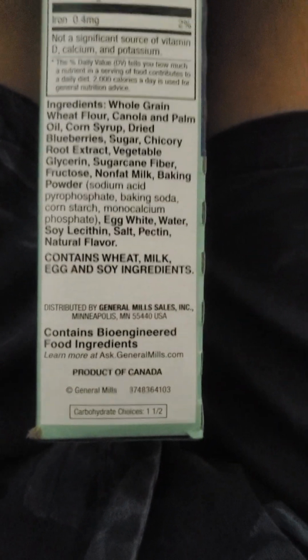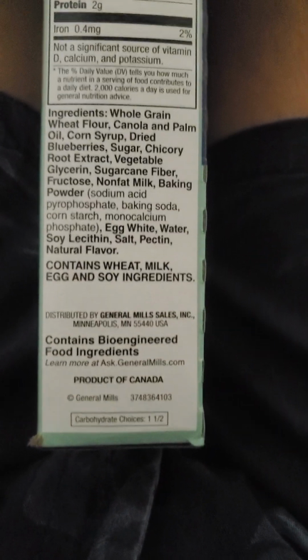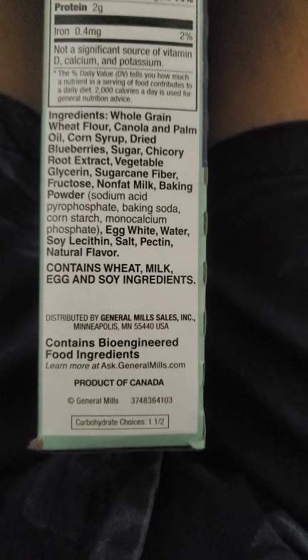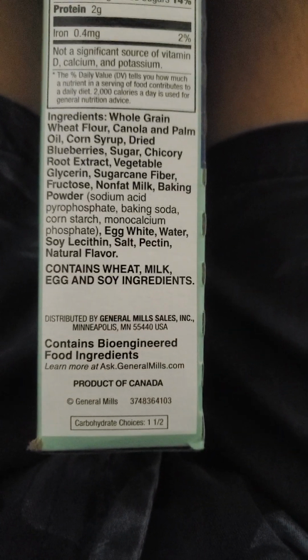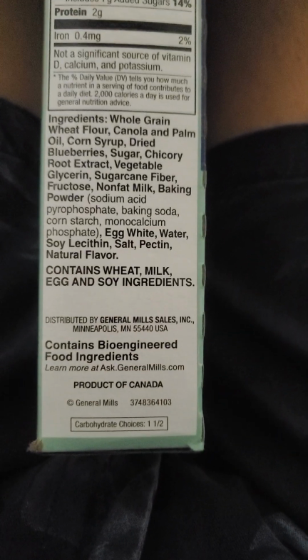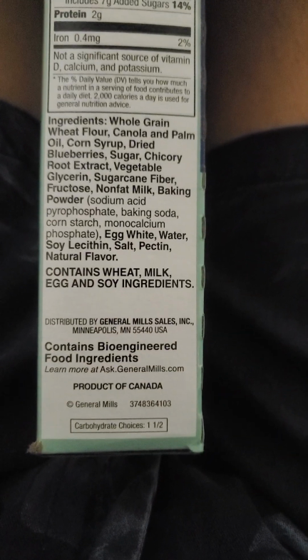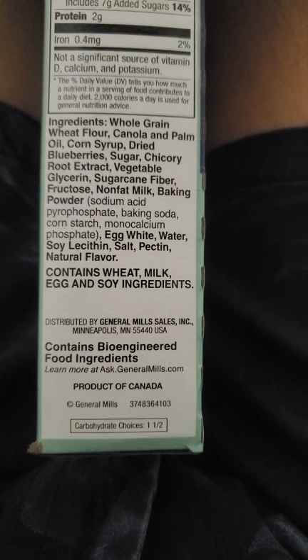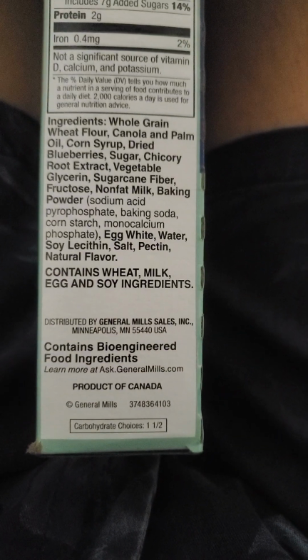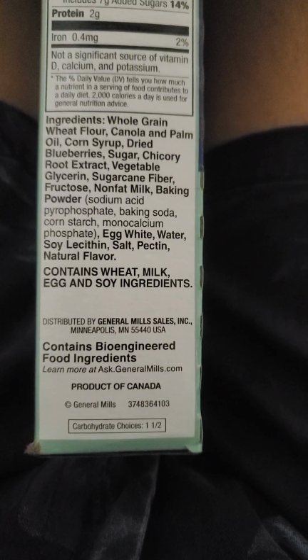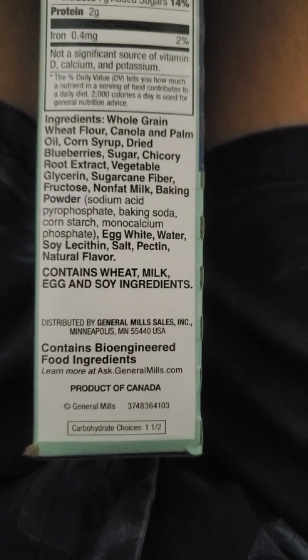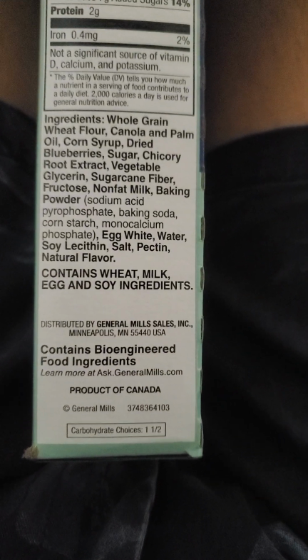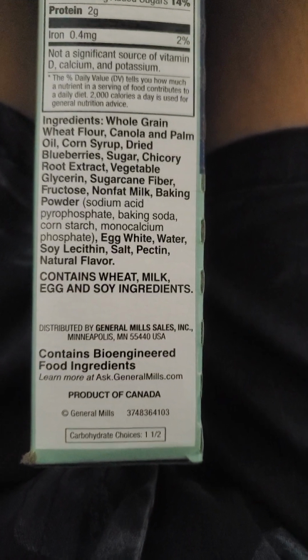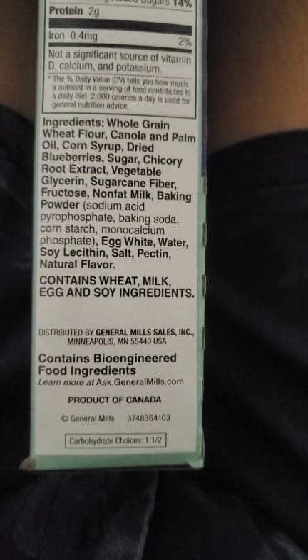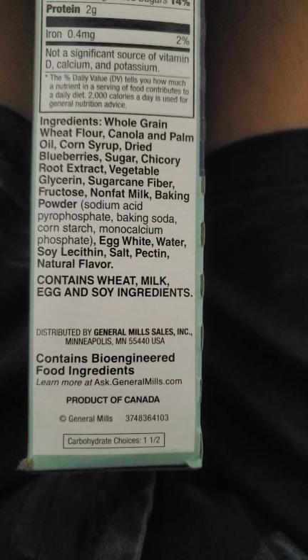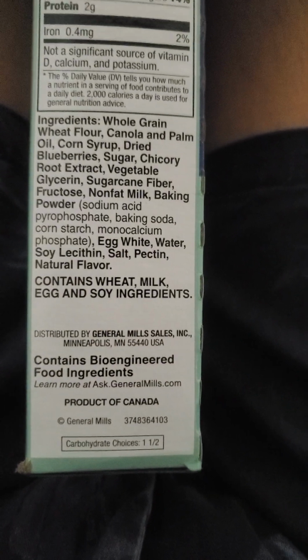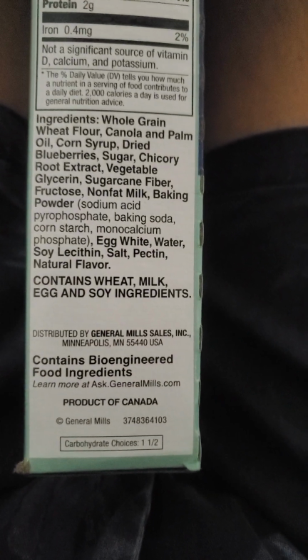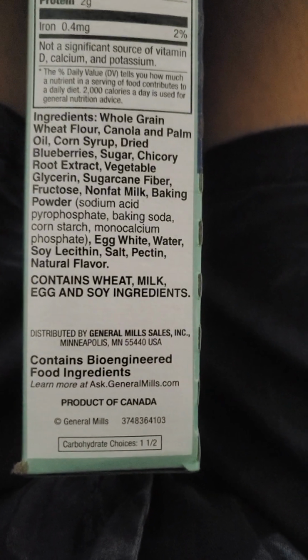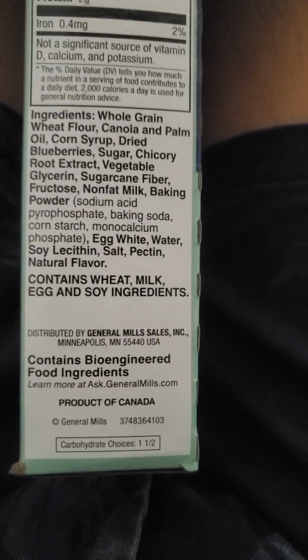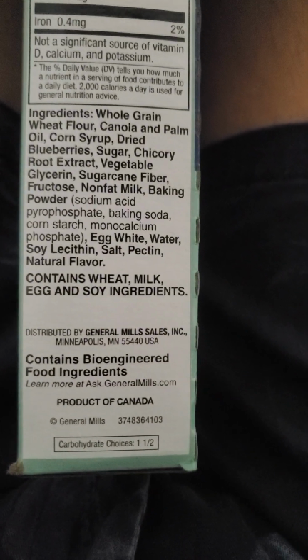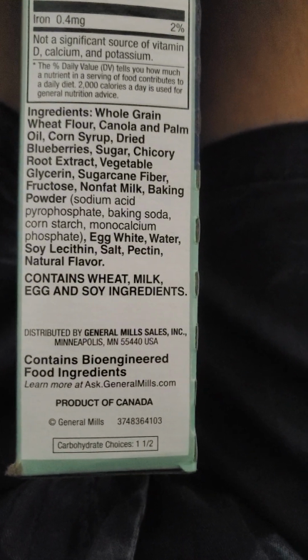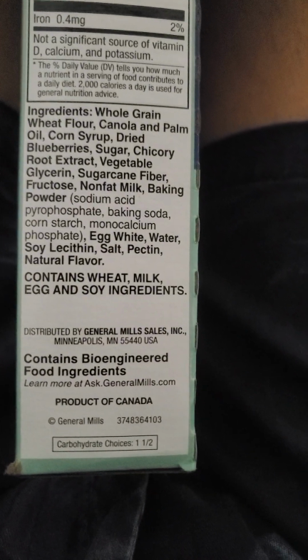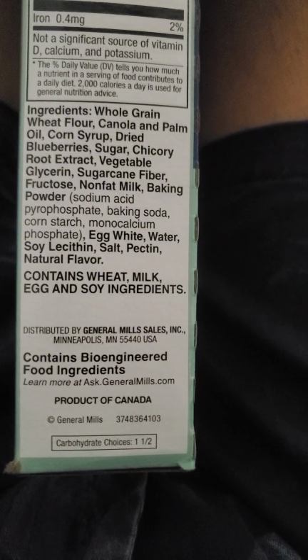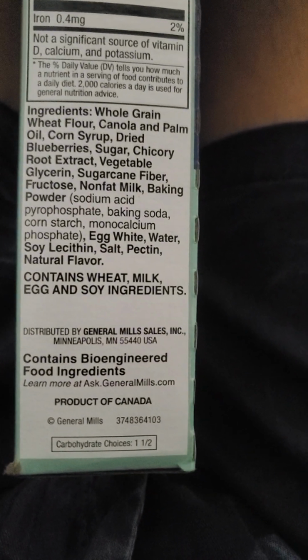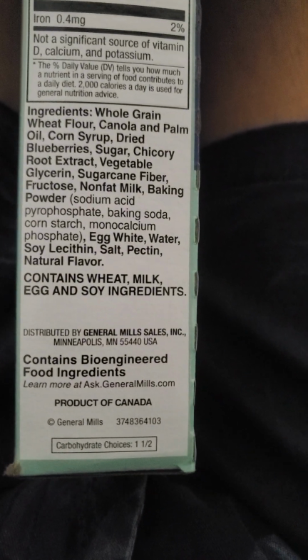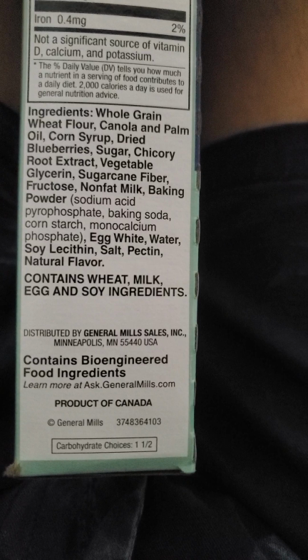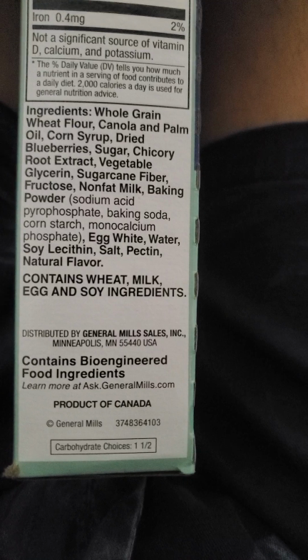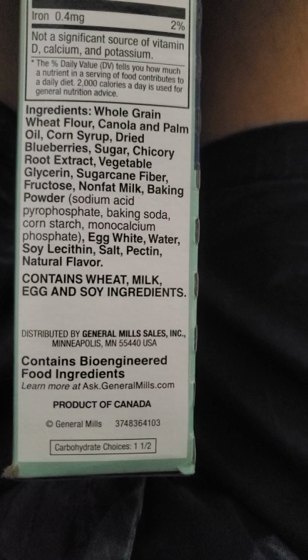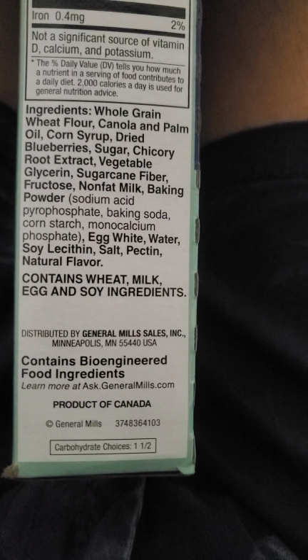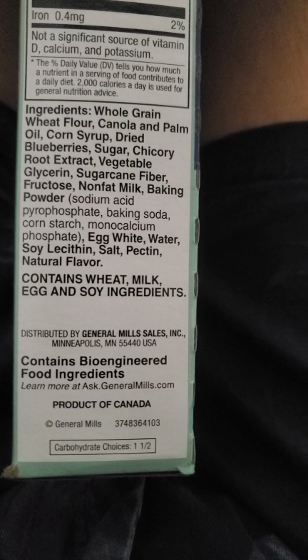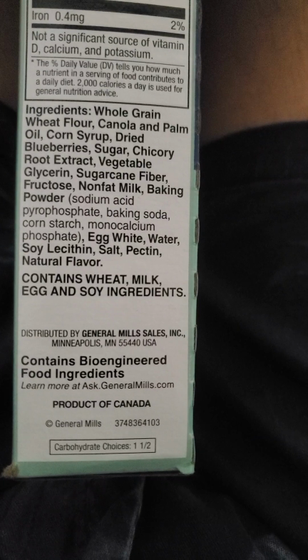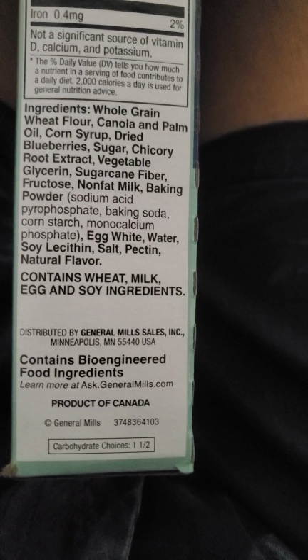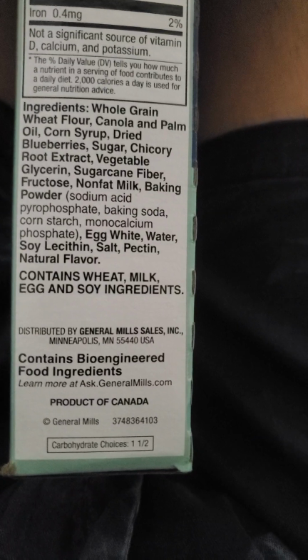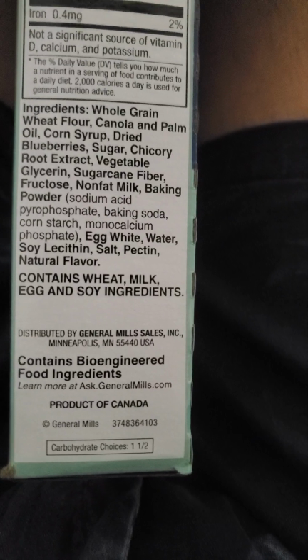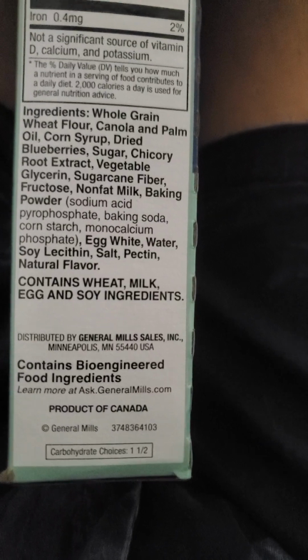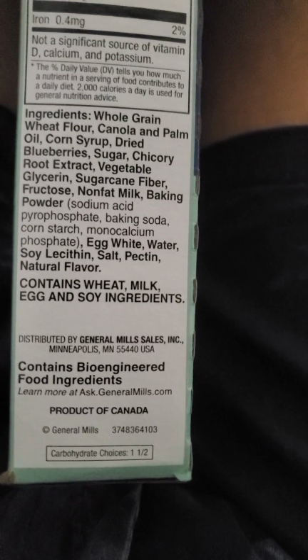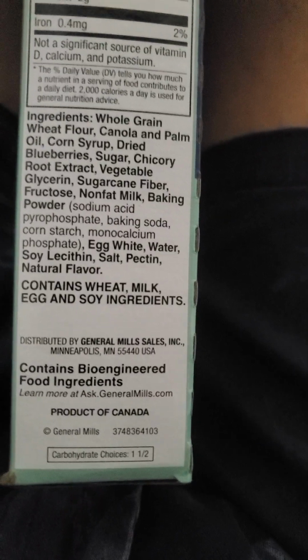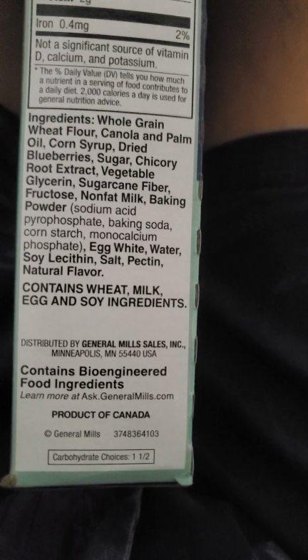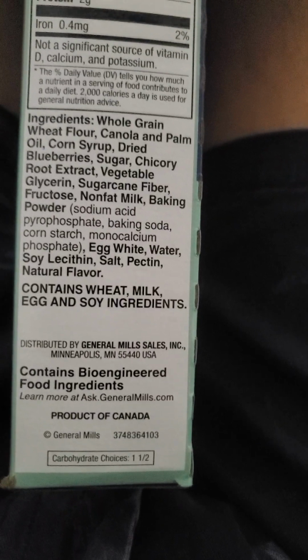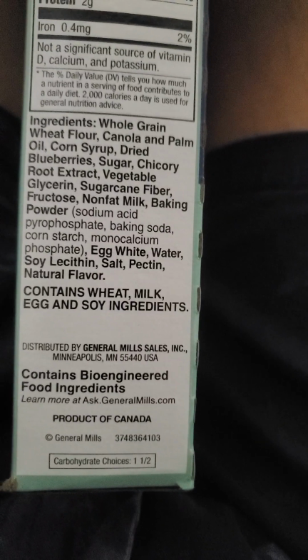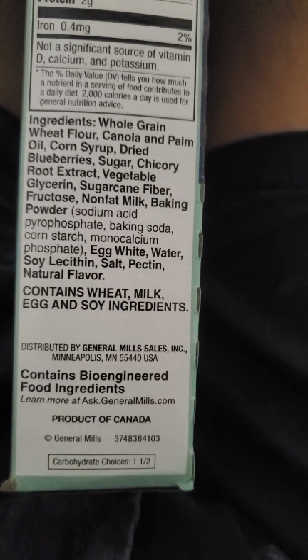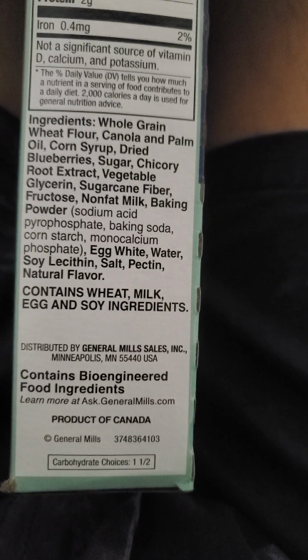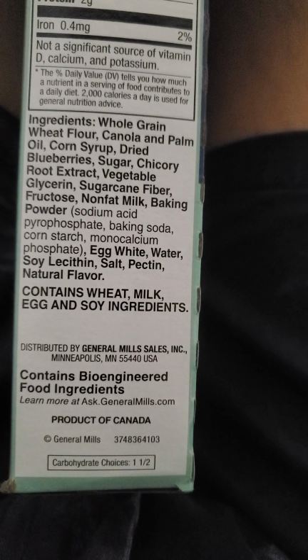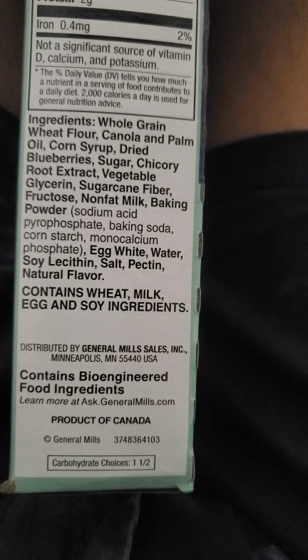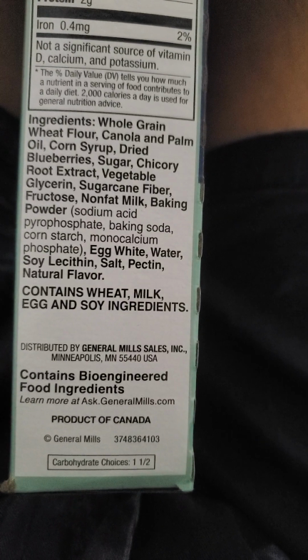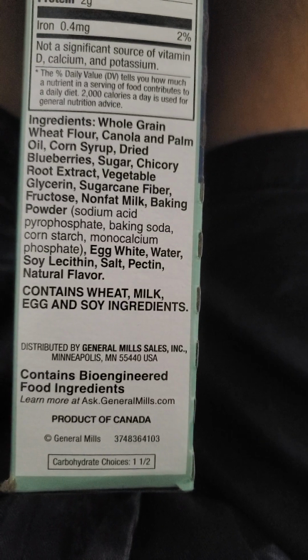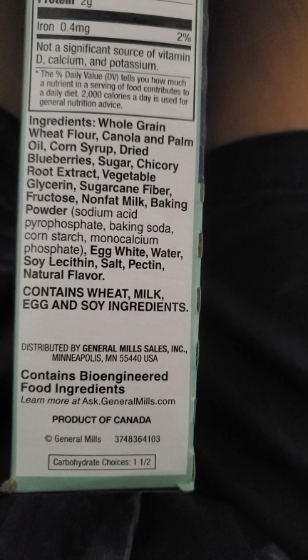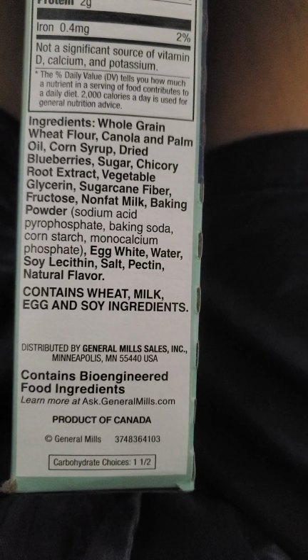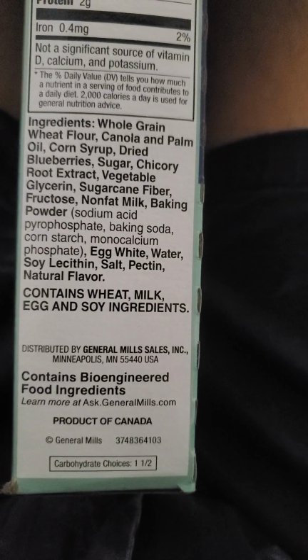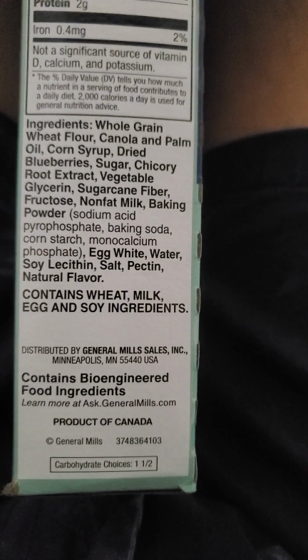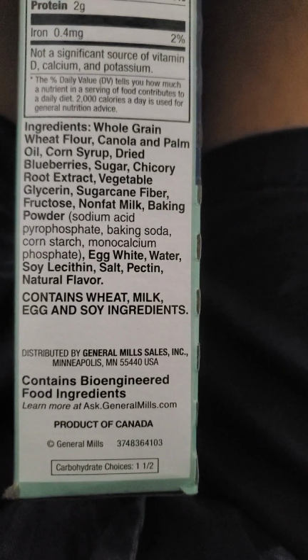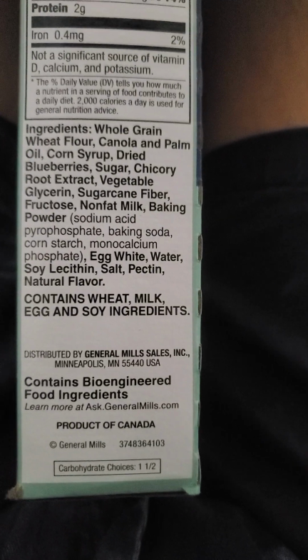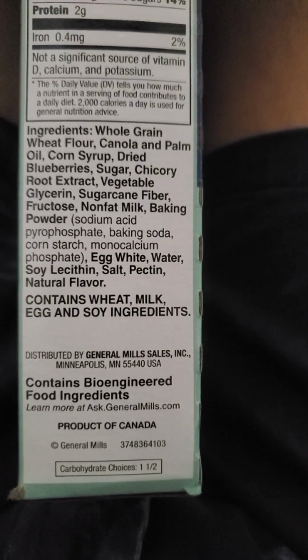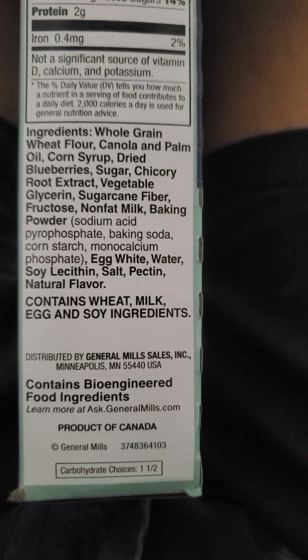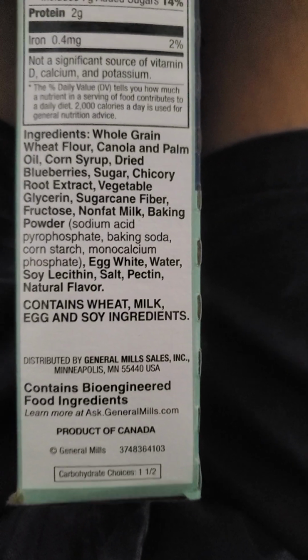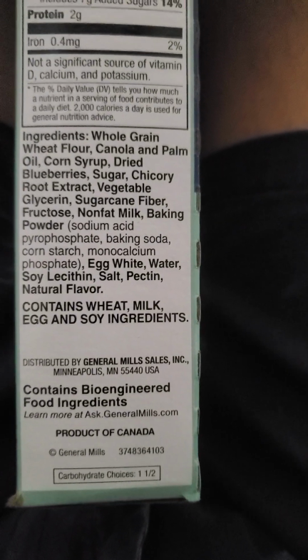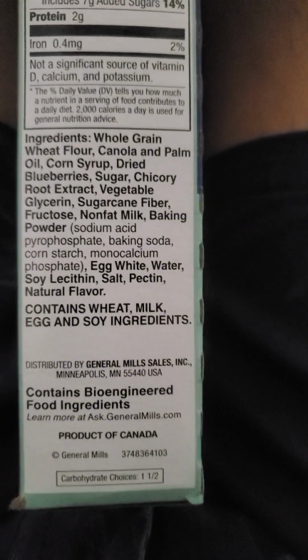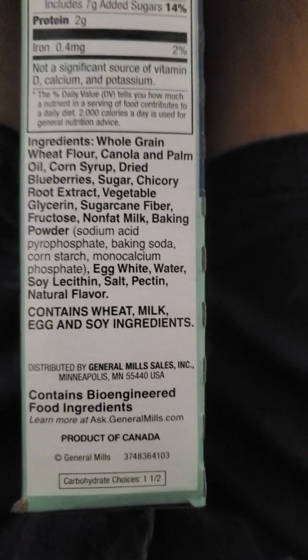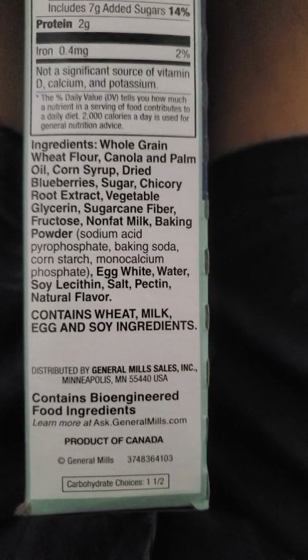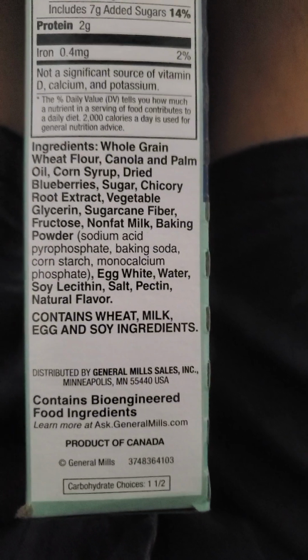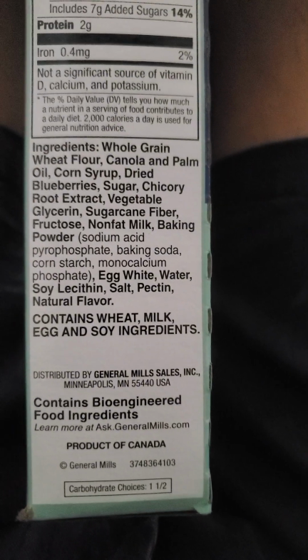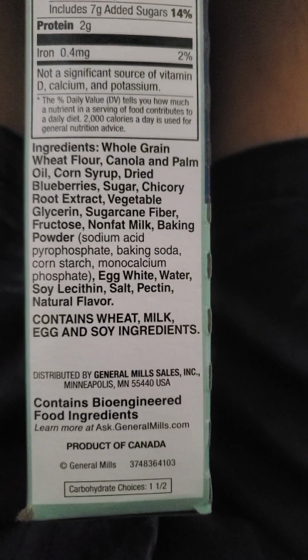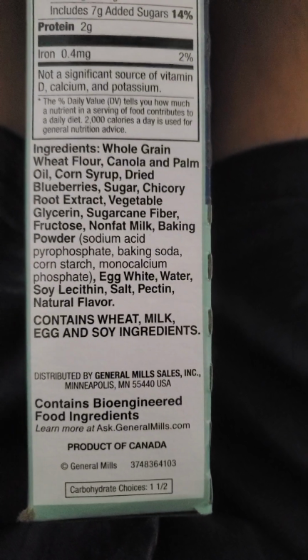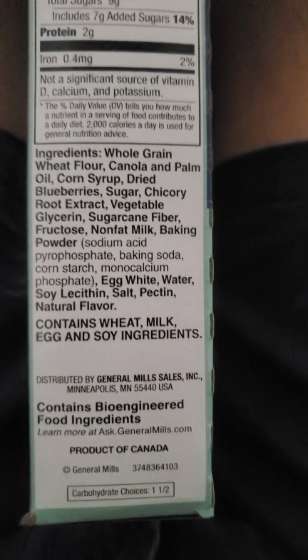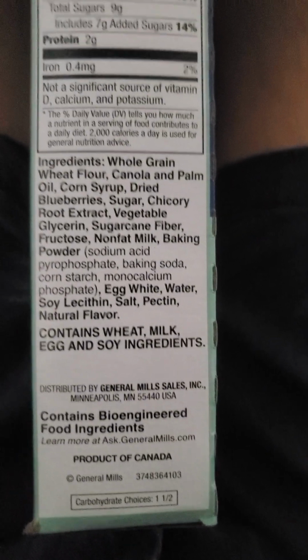Contains bioengineered food ingredients. It is vegetarian, not vegan, because it has eggs and milk in it.